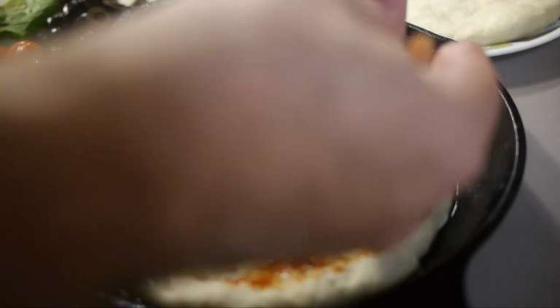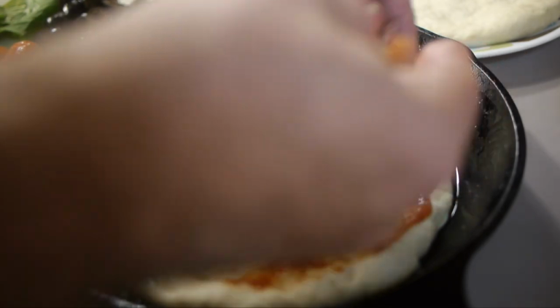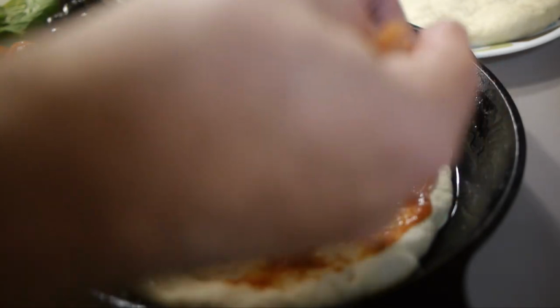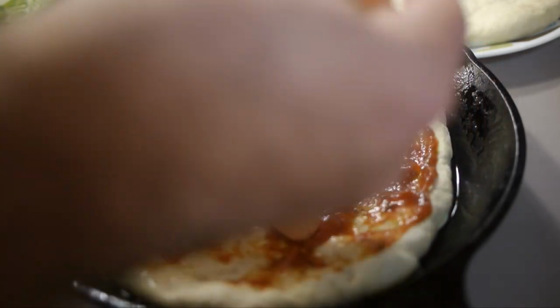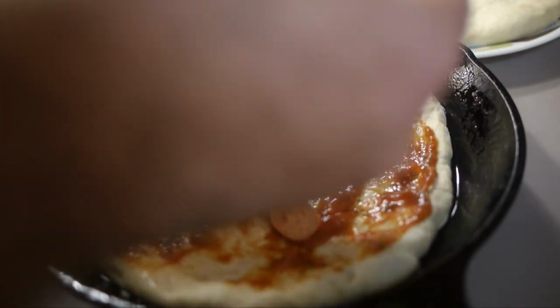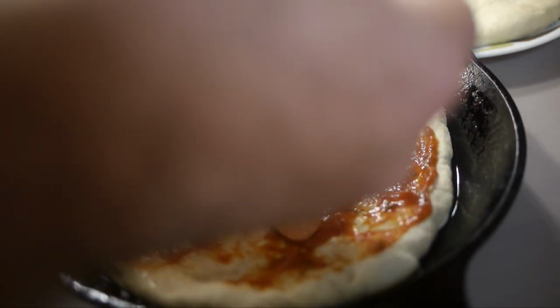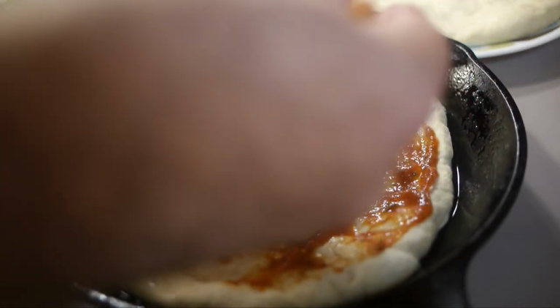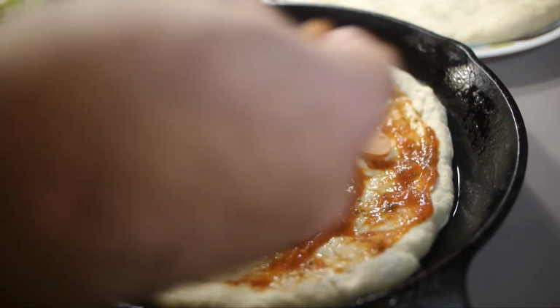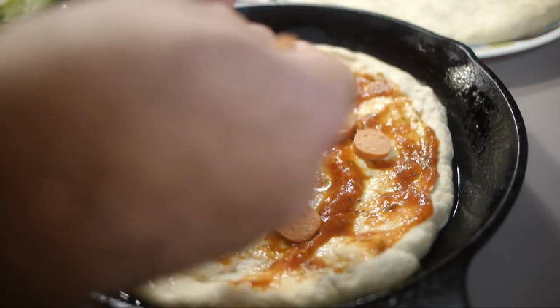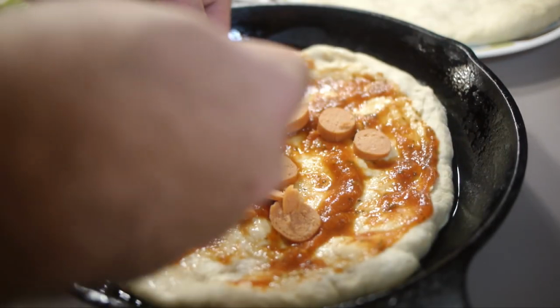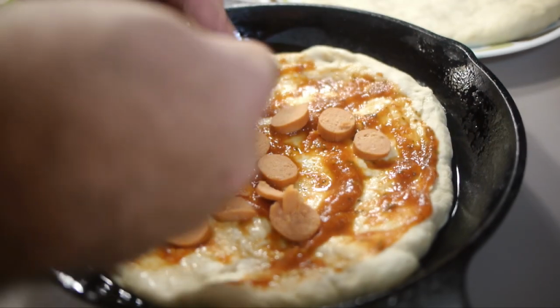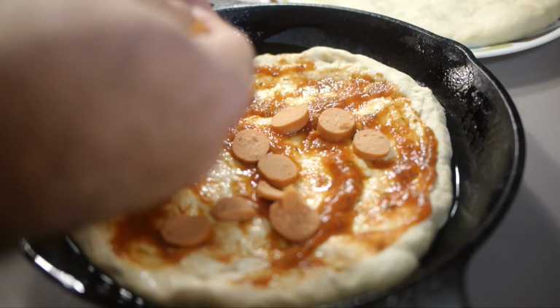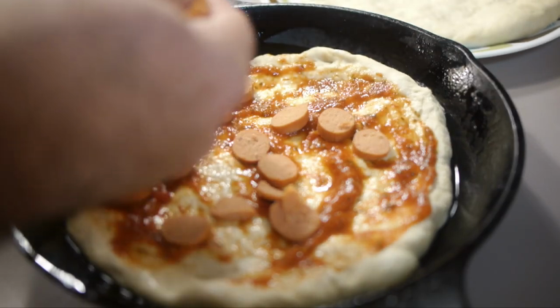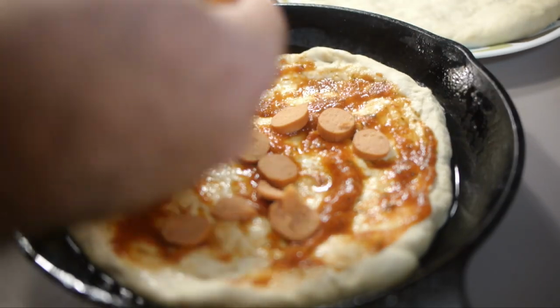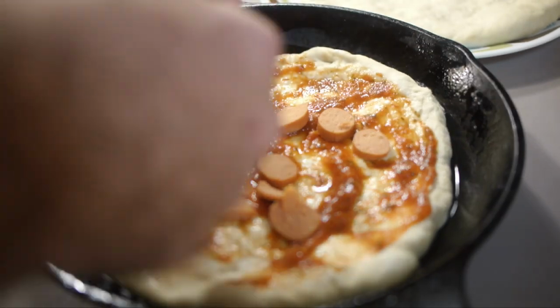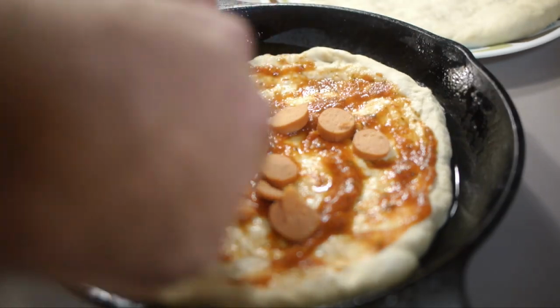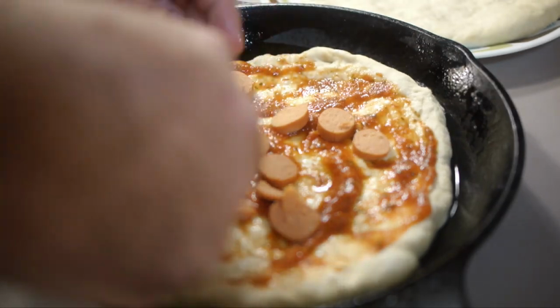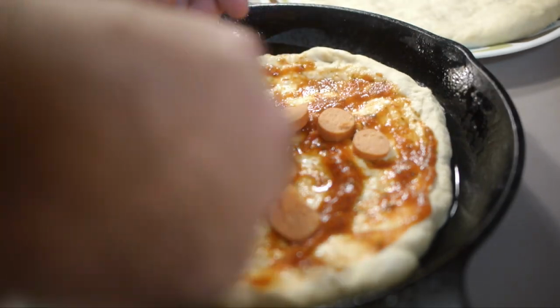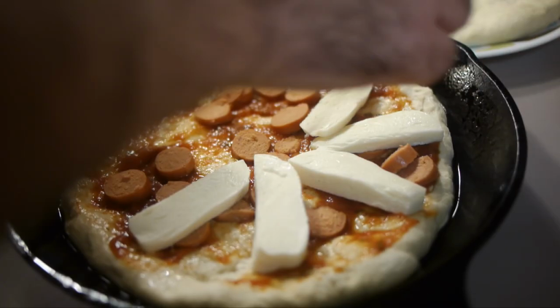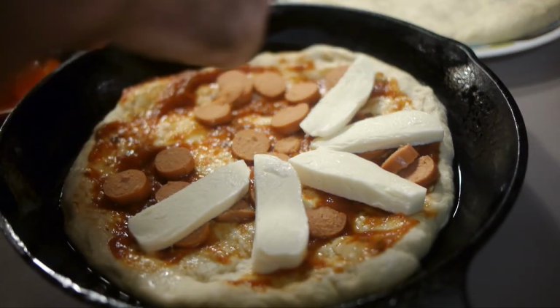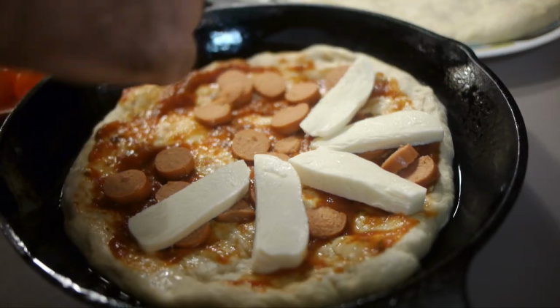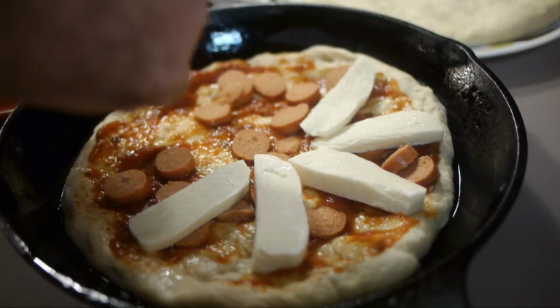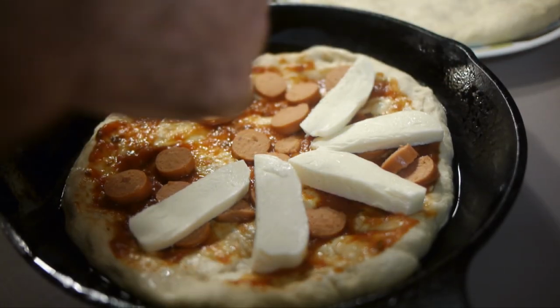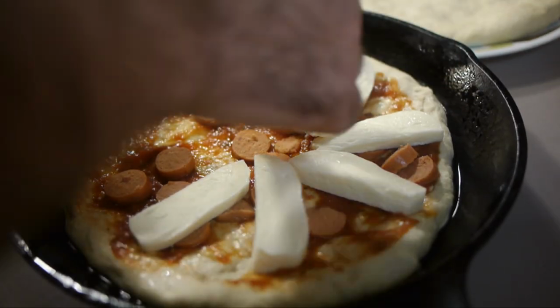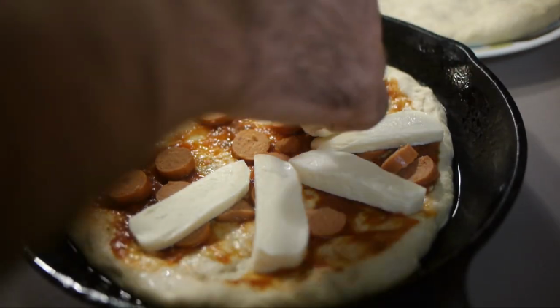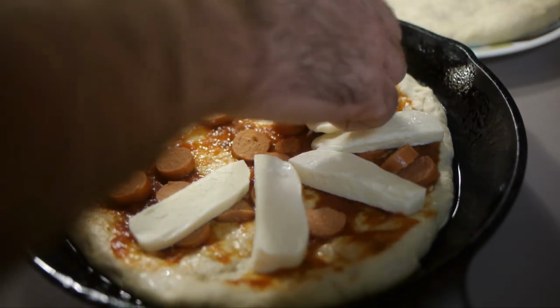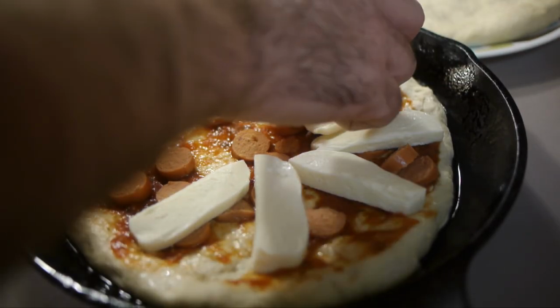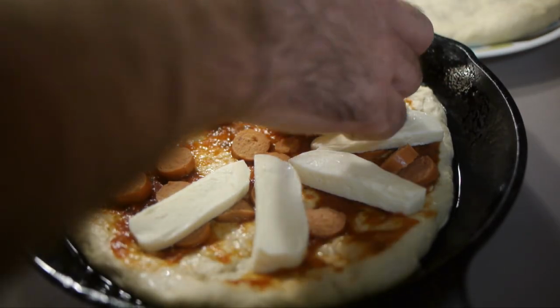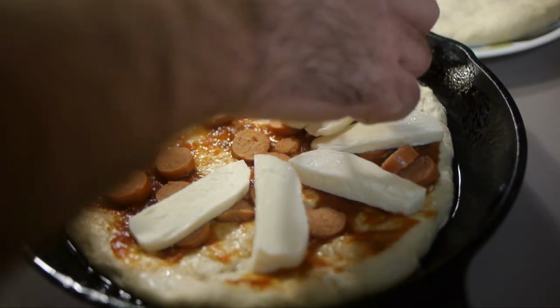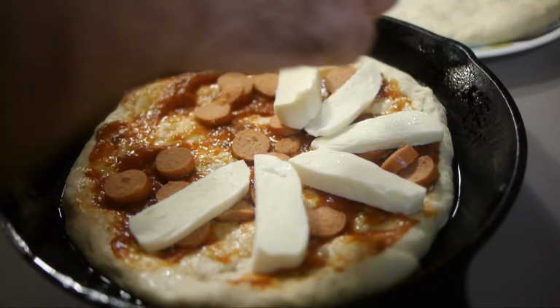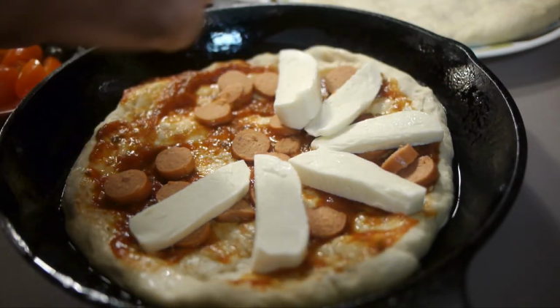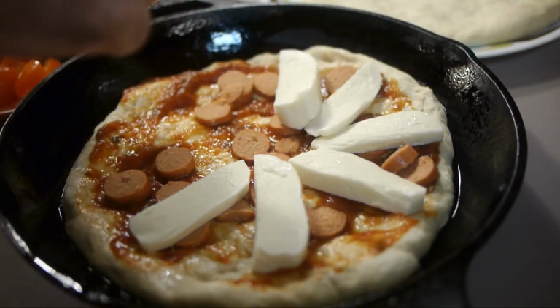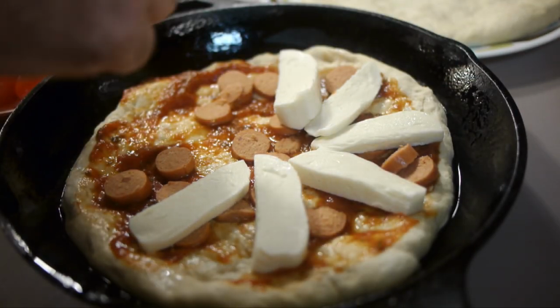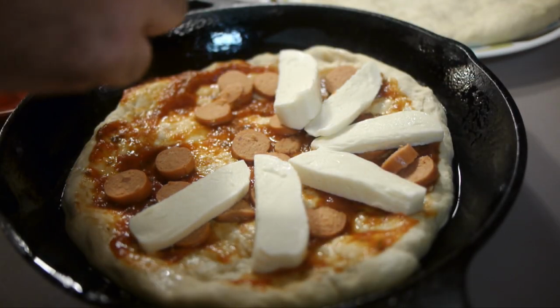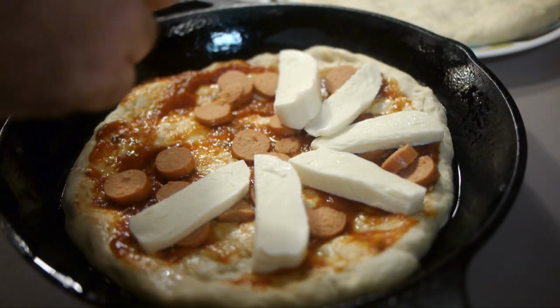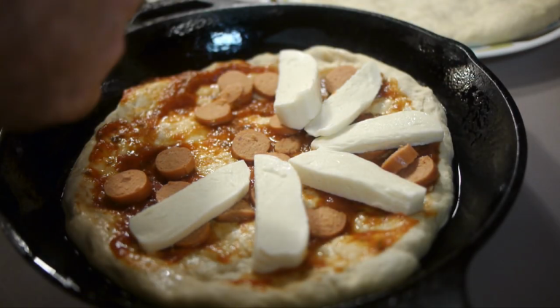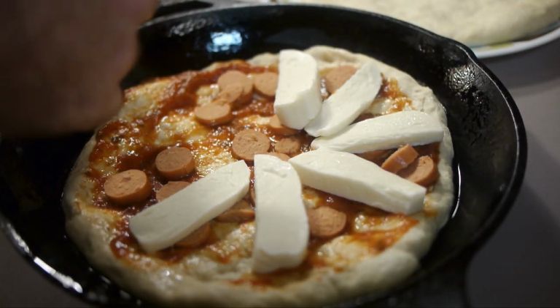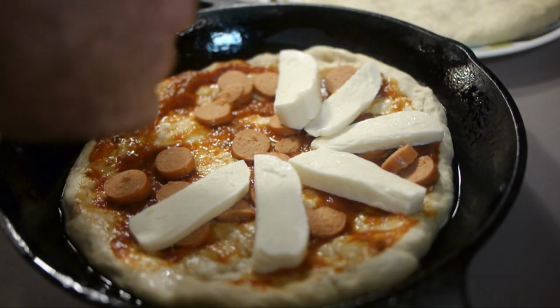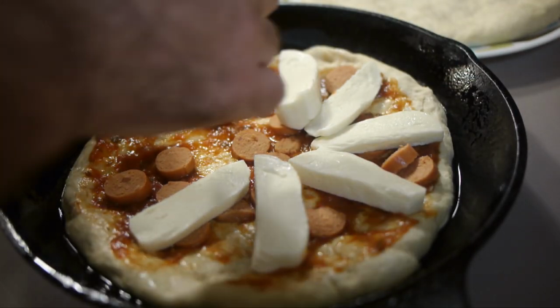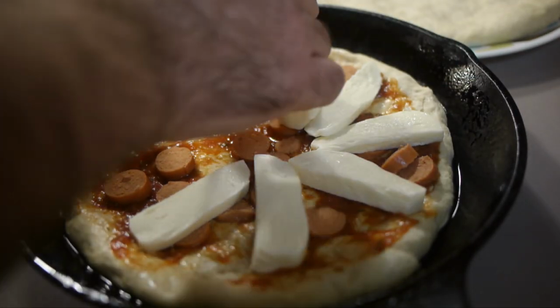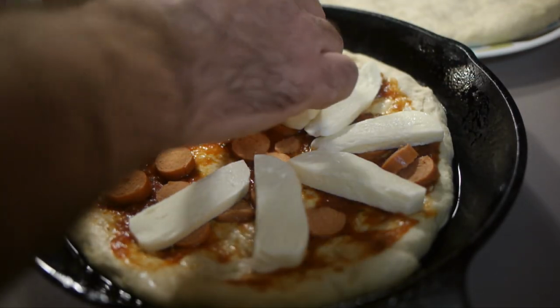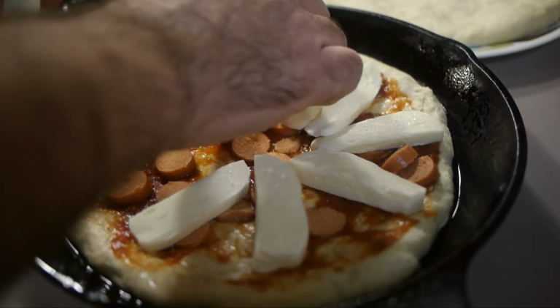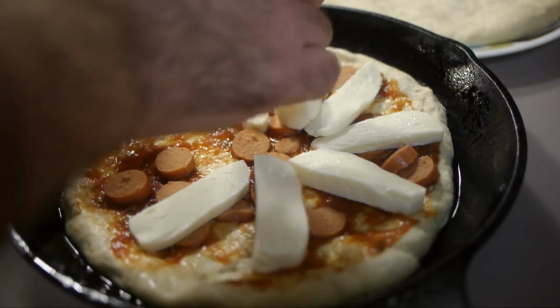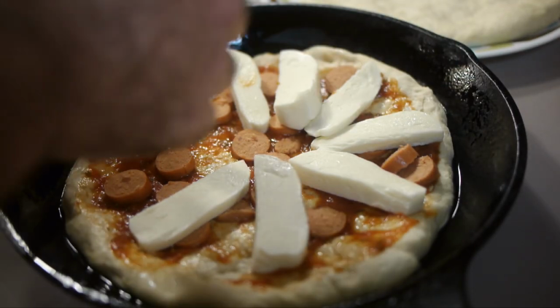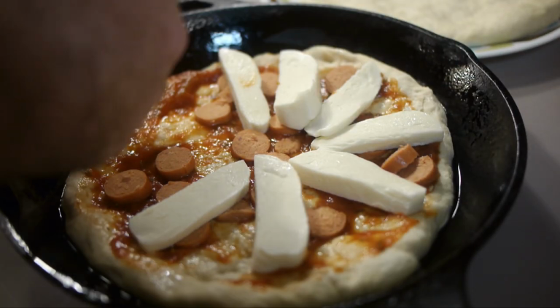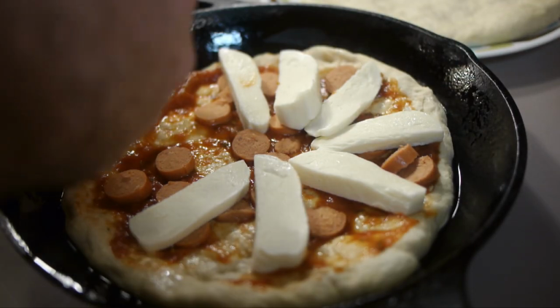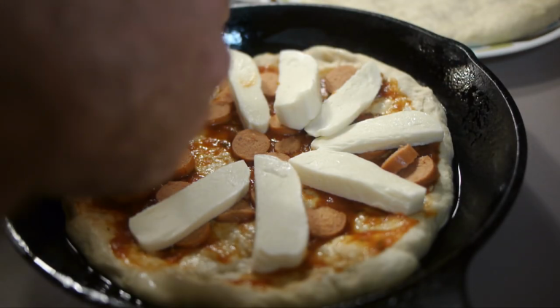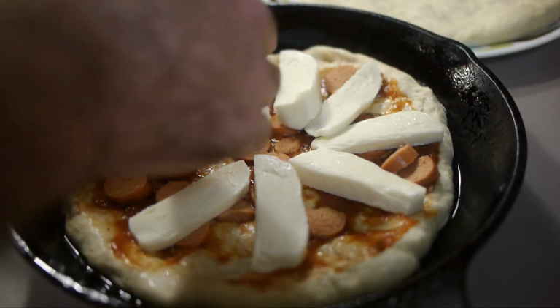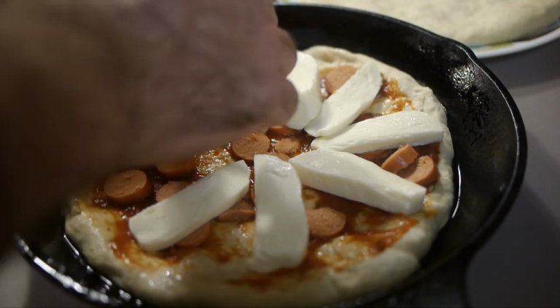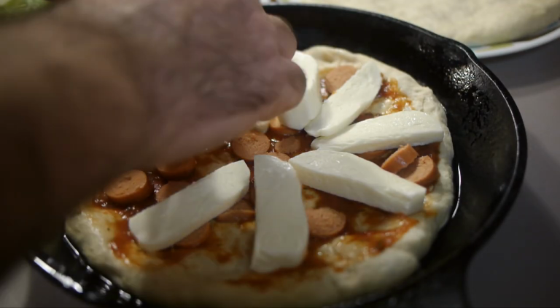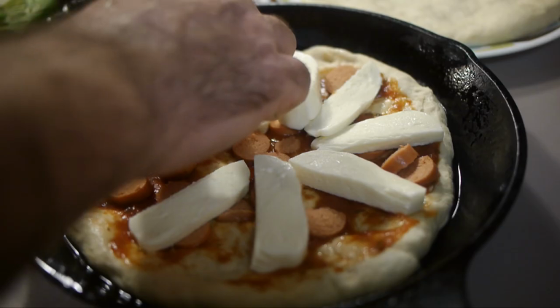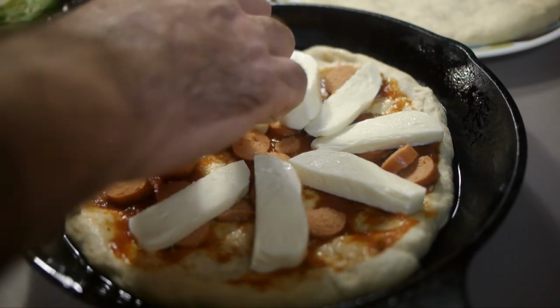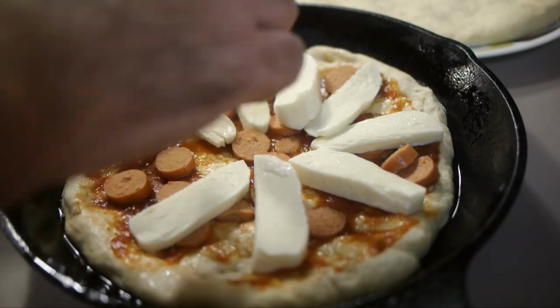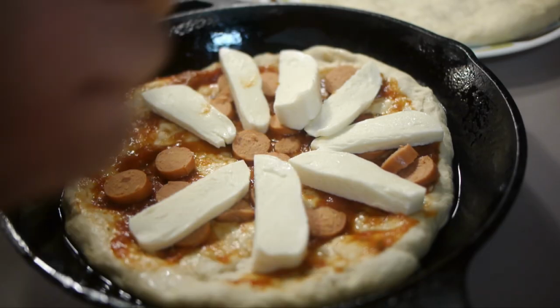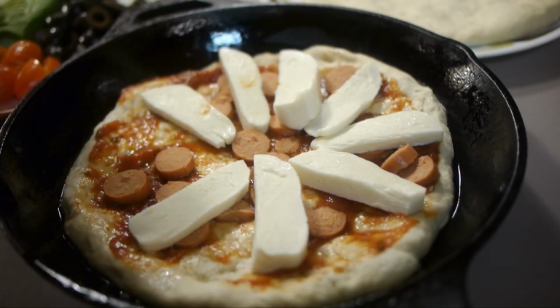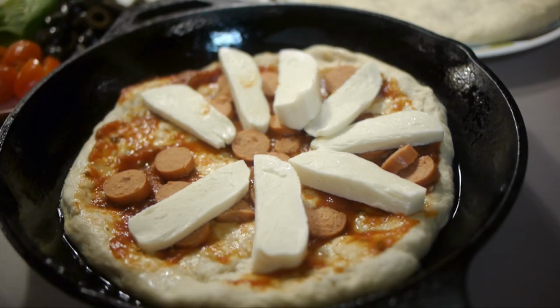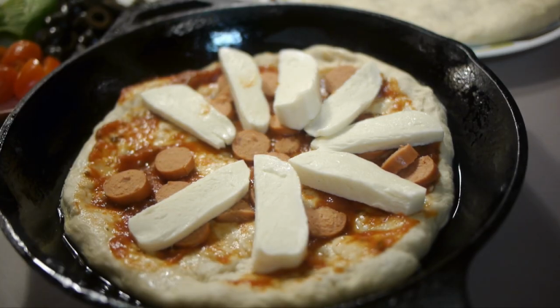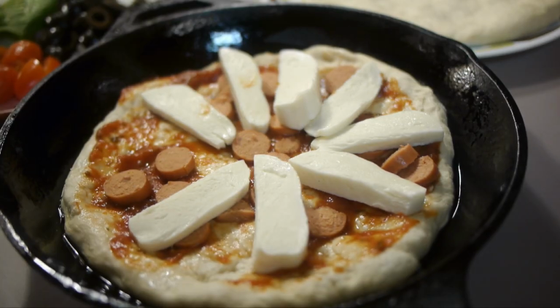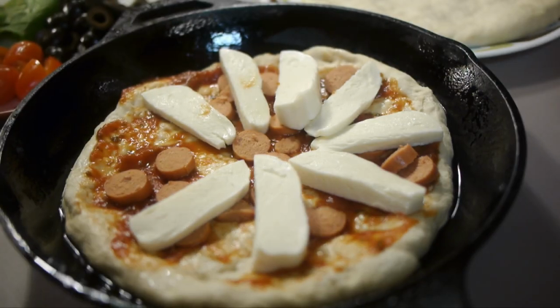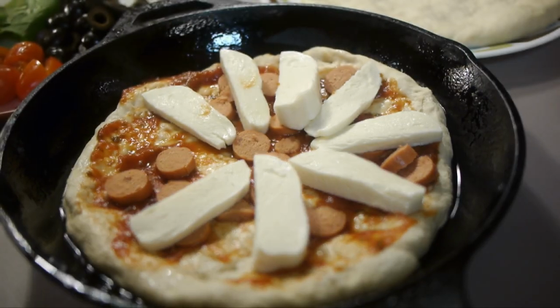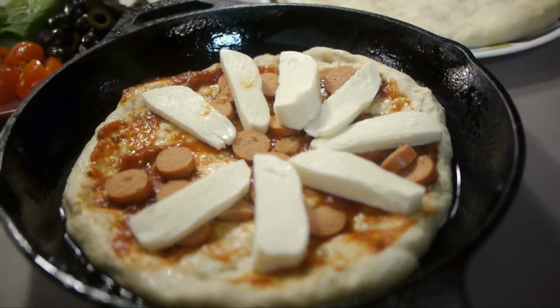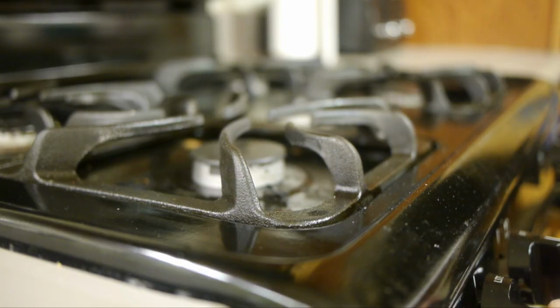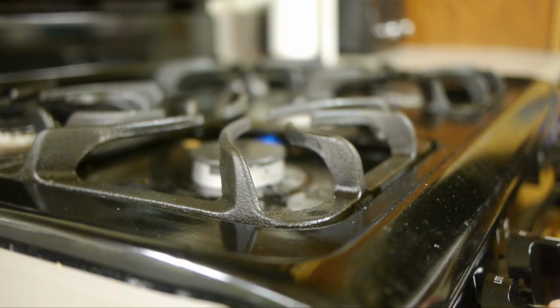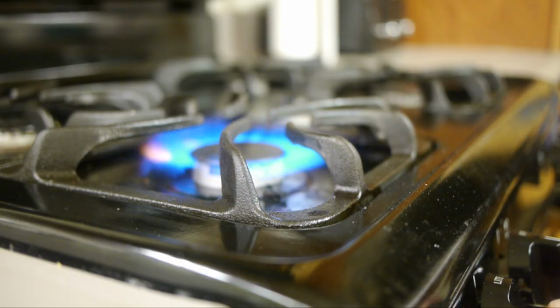This first pizza is a cheese pizza with just cut up hot dogs for my 3 year old son. The next pizza is a little more adult.